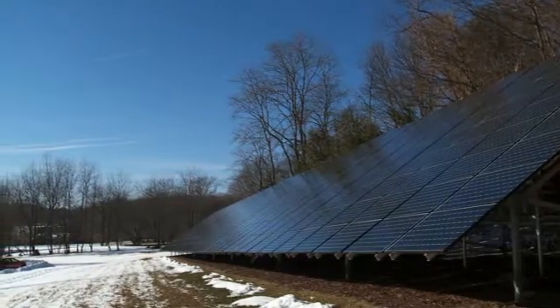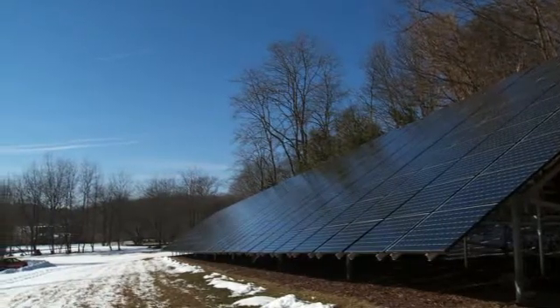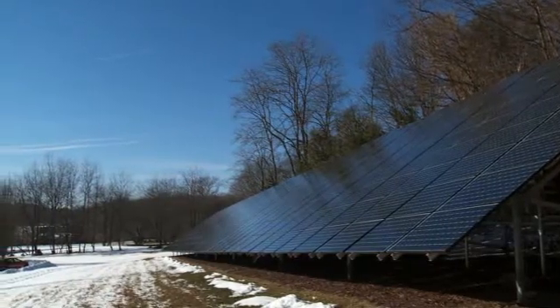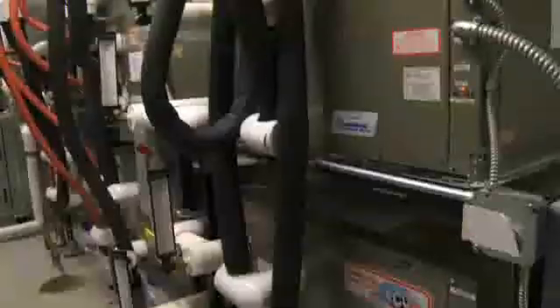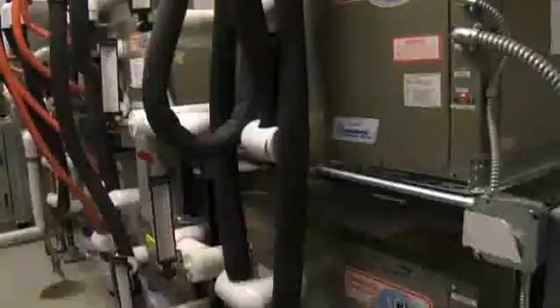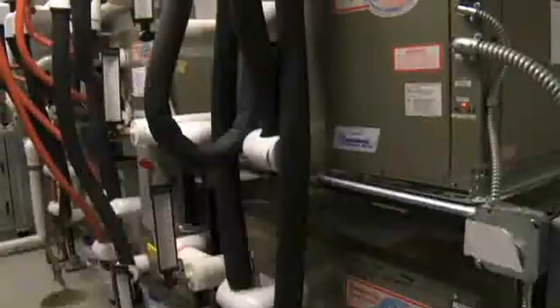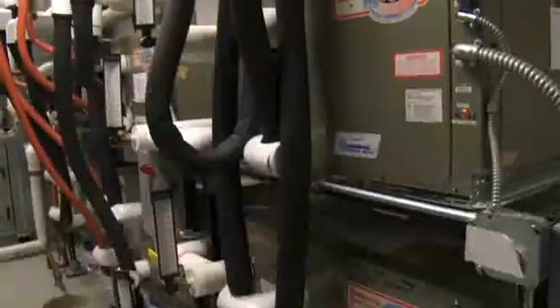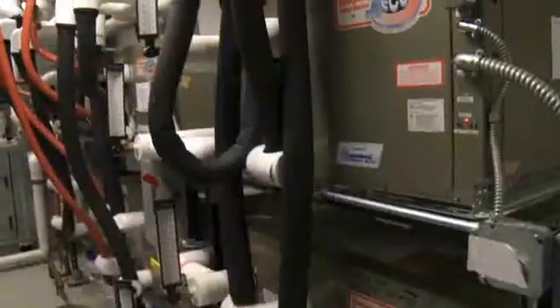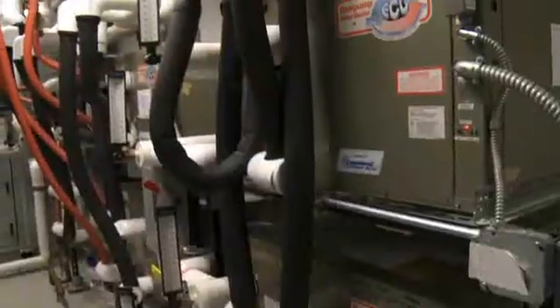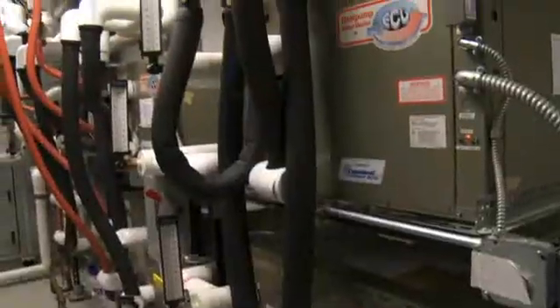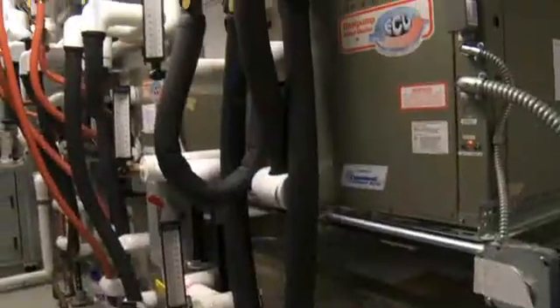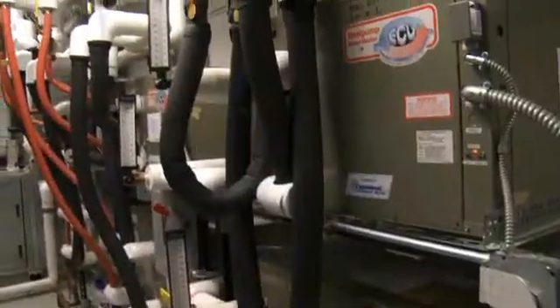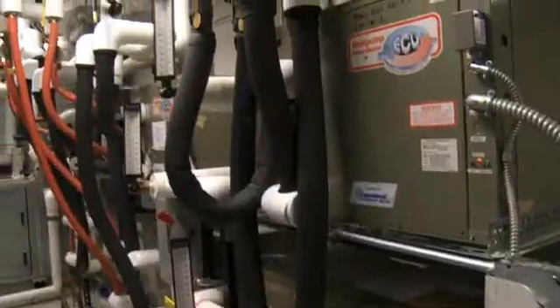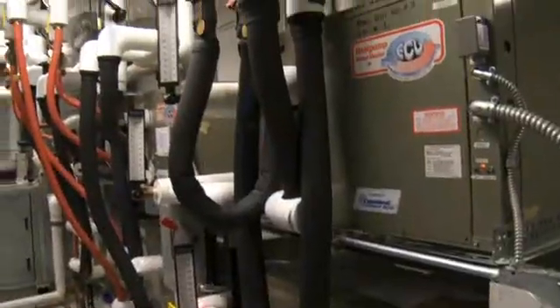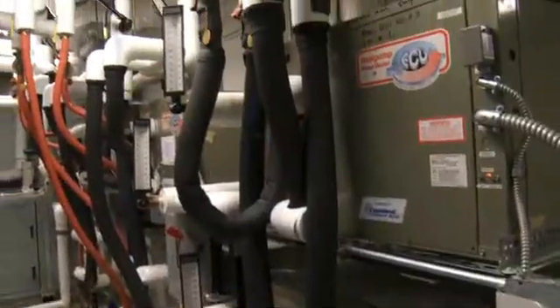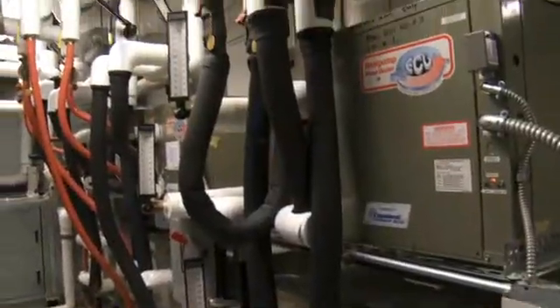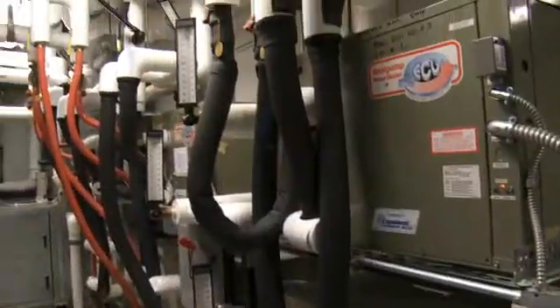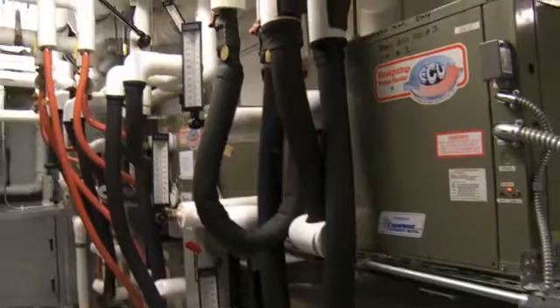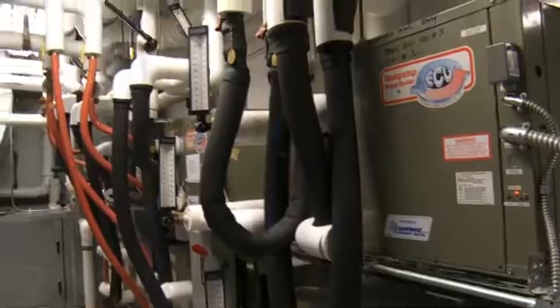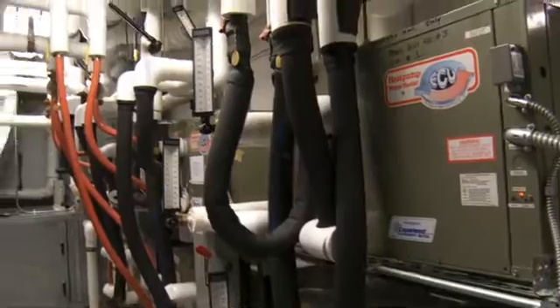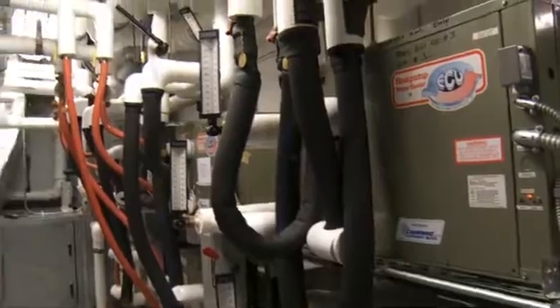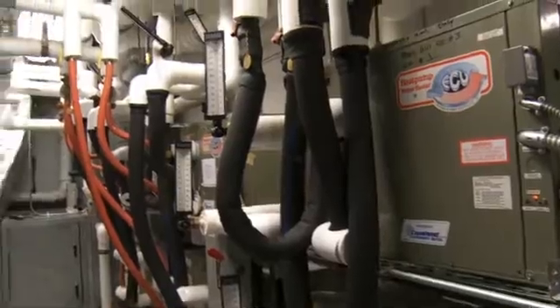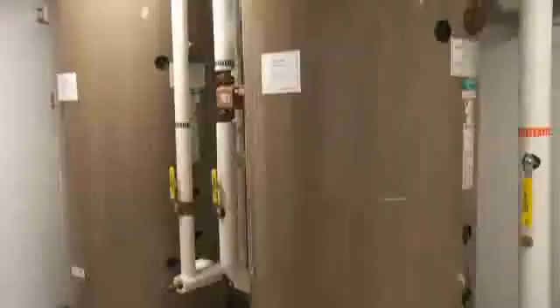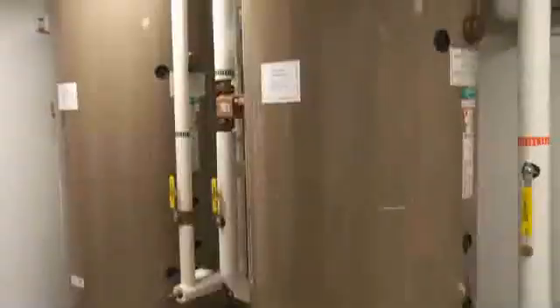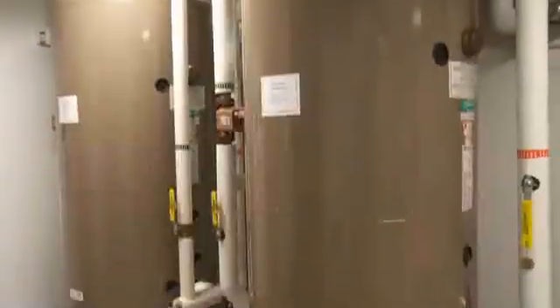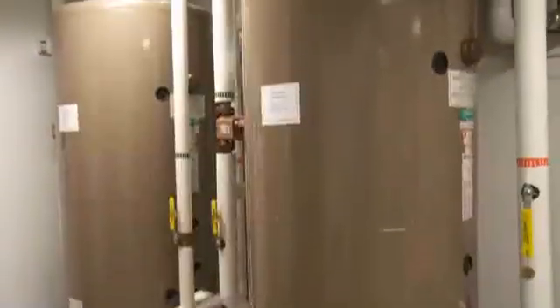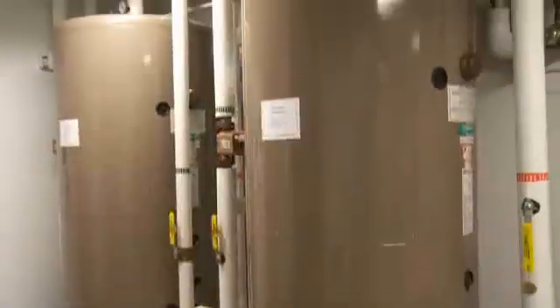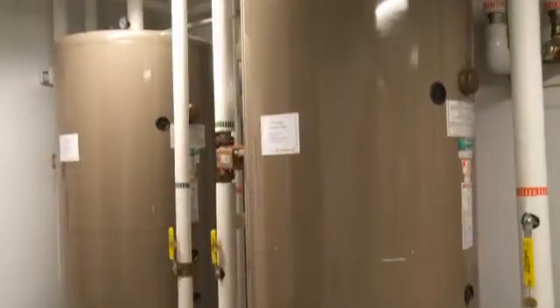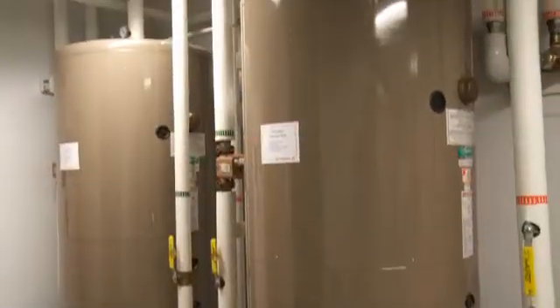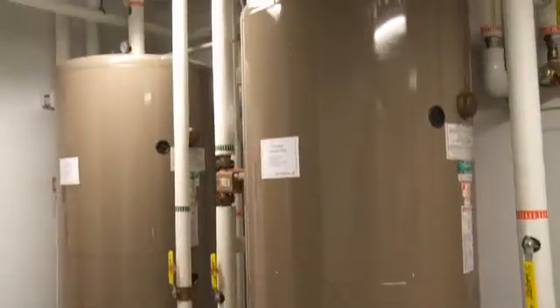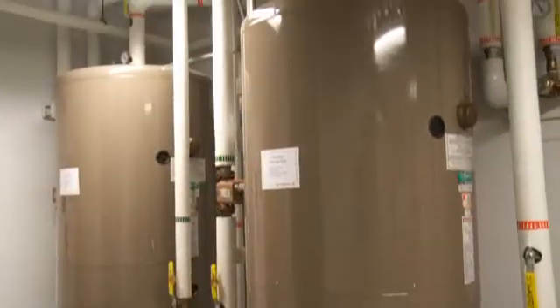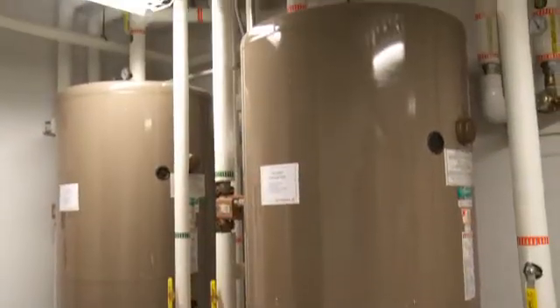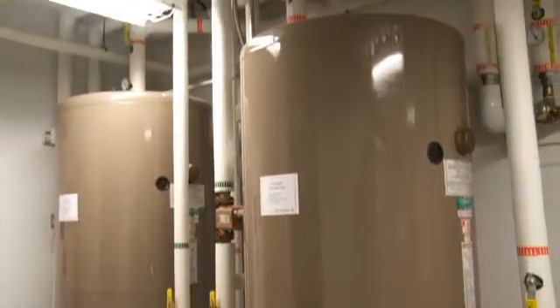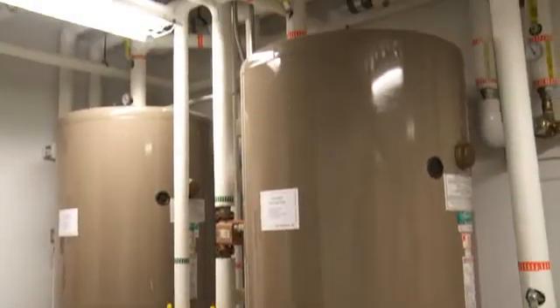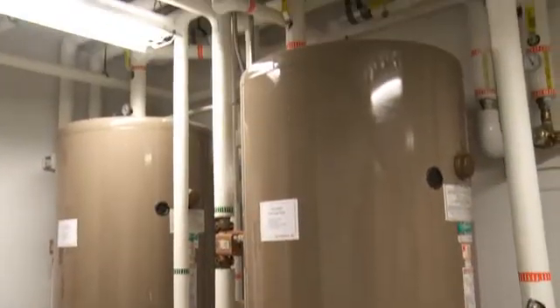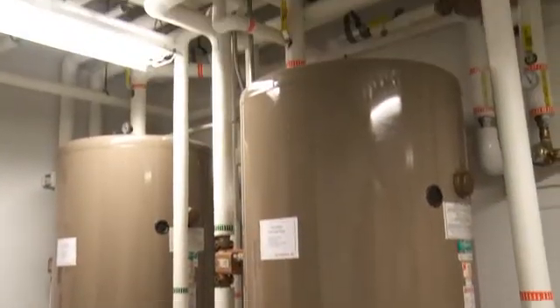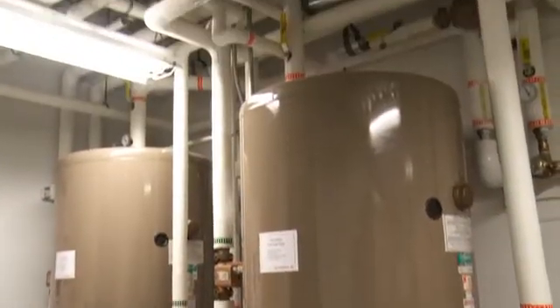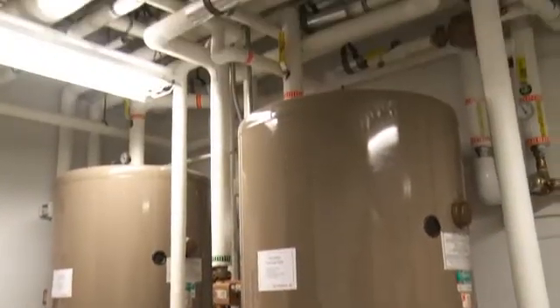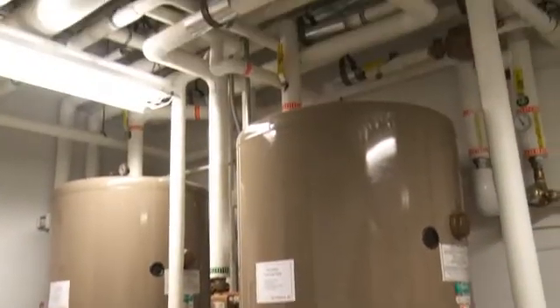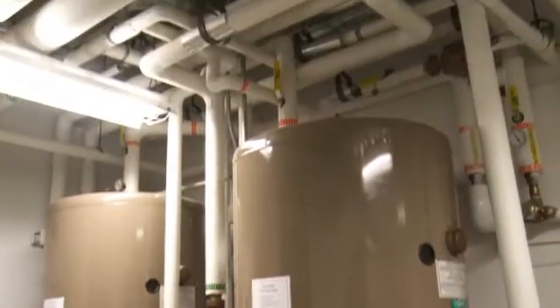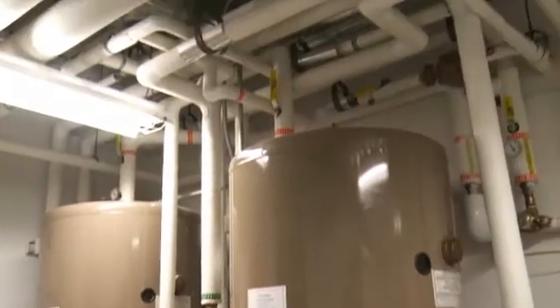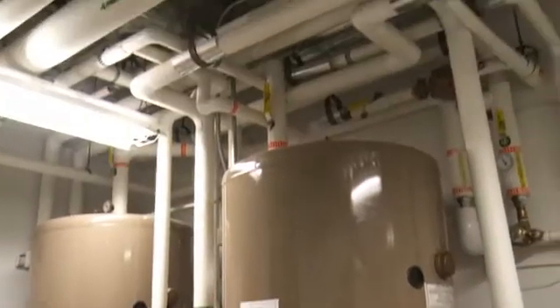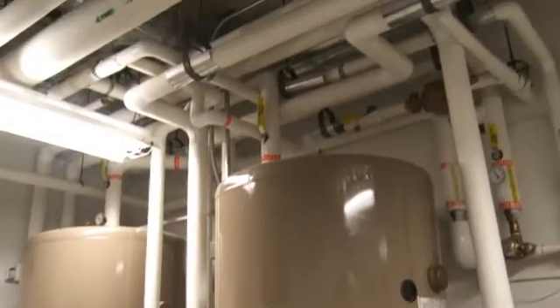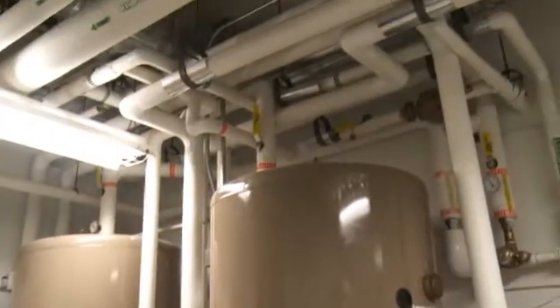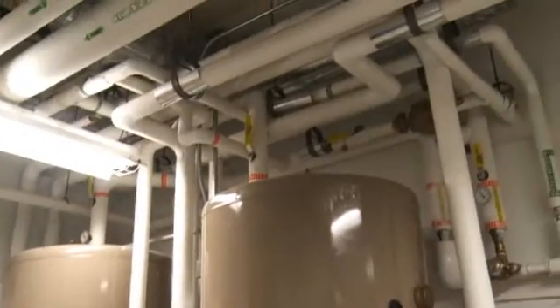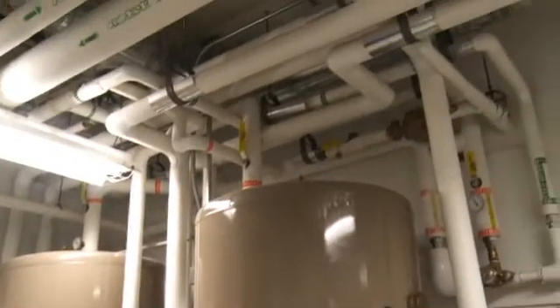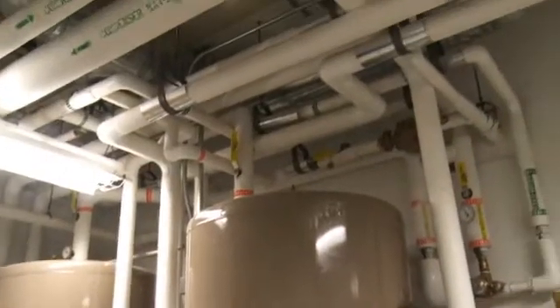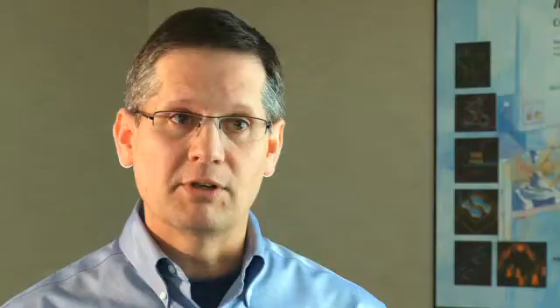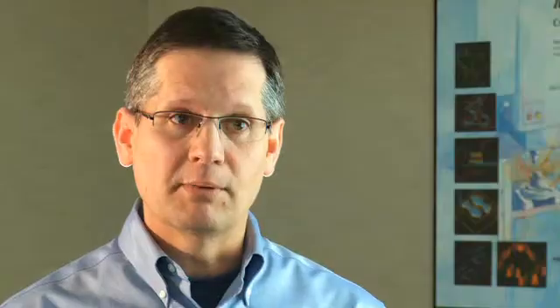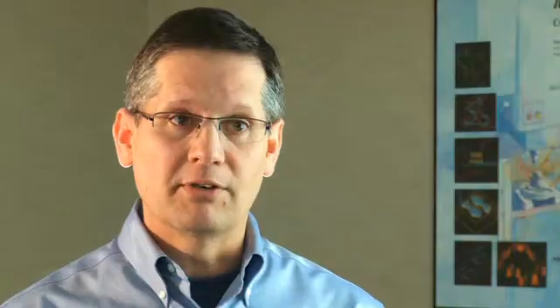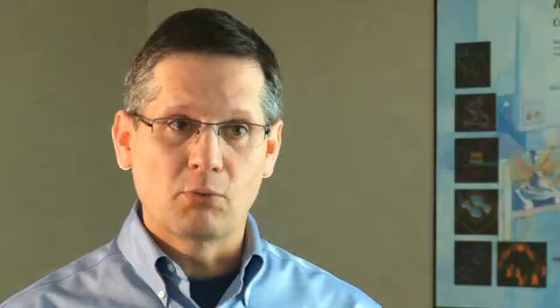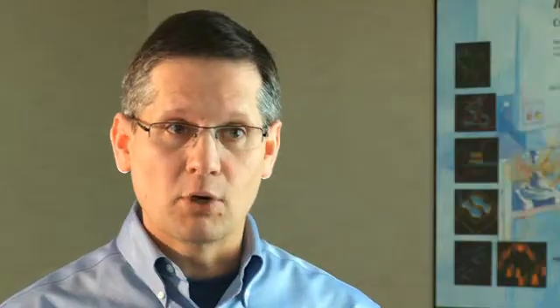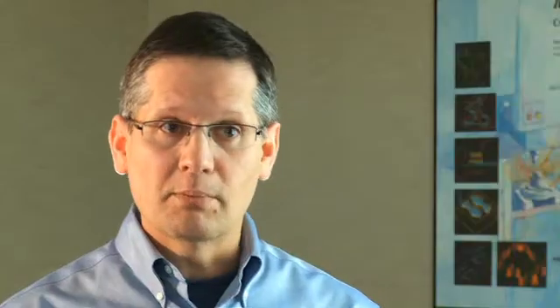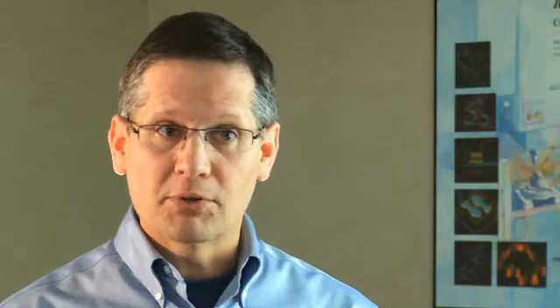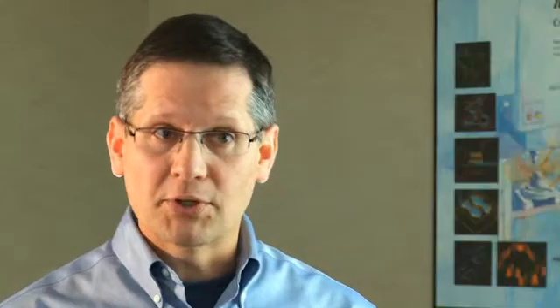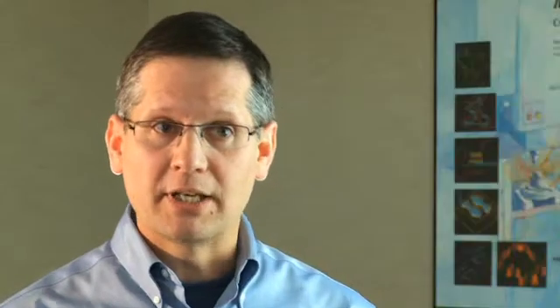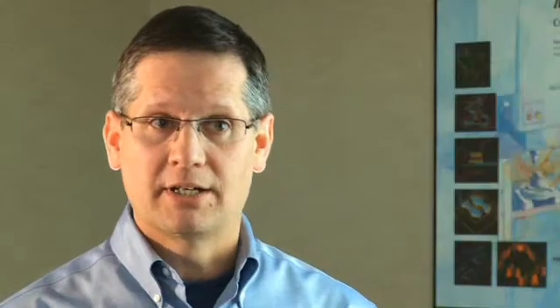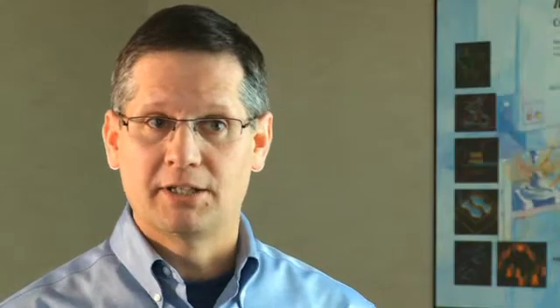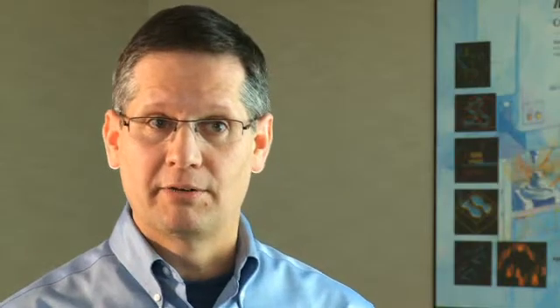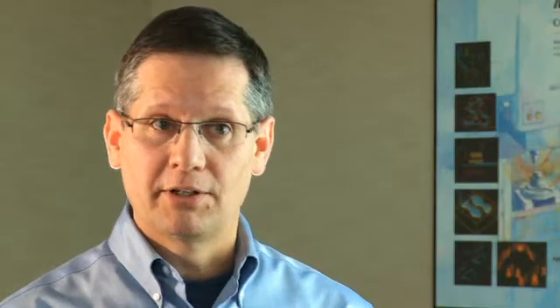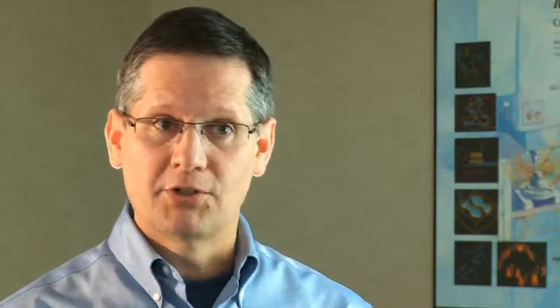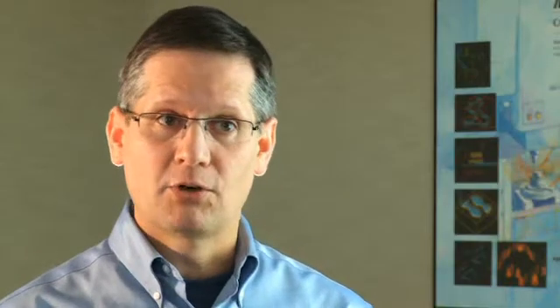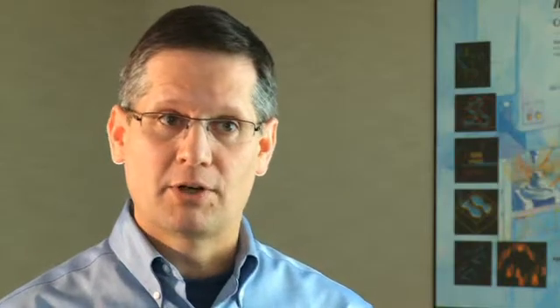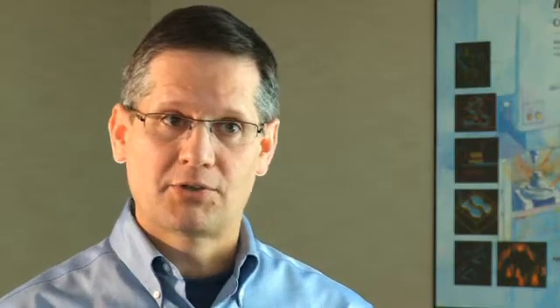When you combine all the energy efficiency measures here in the building, CNC Software is saving about 40% on their energy costs.